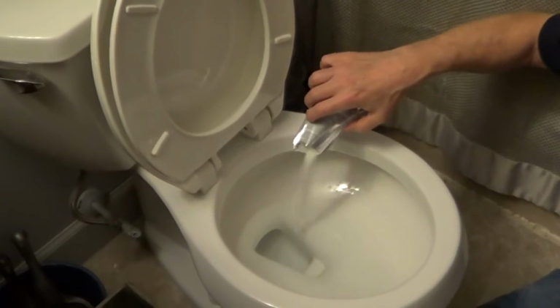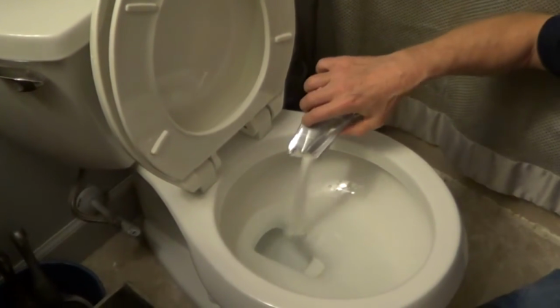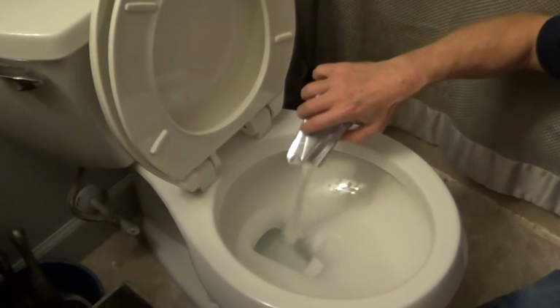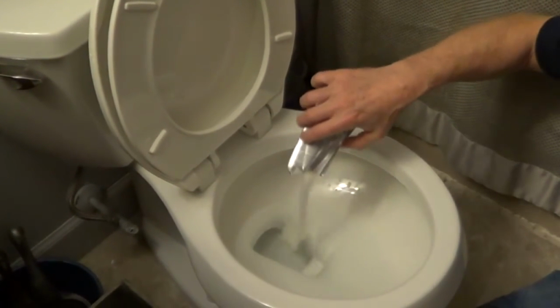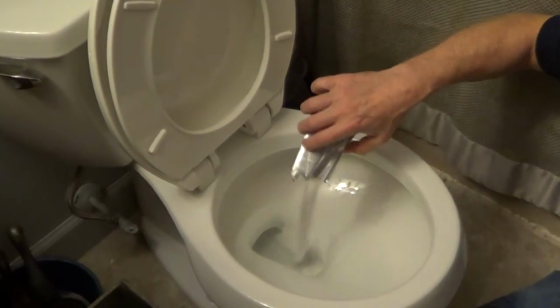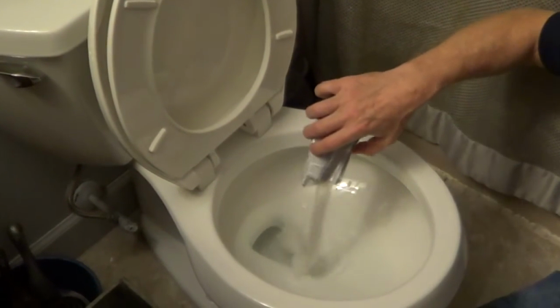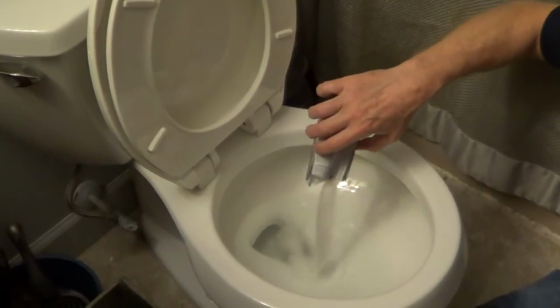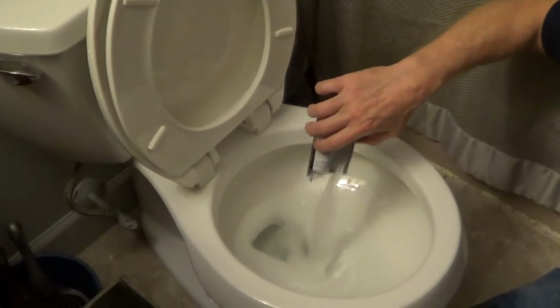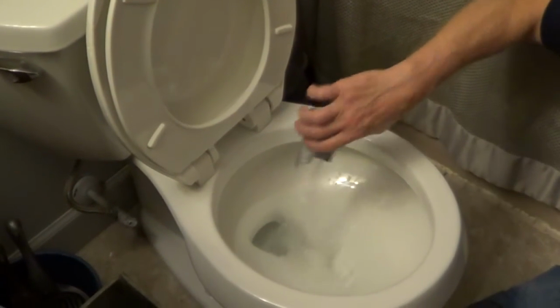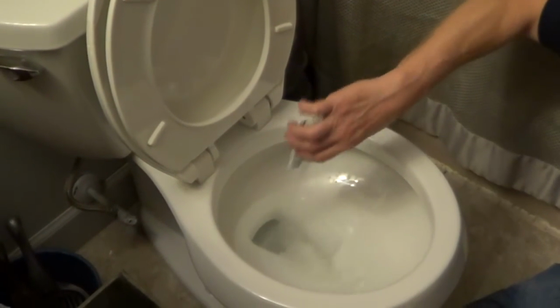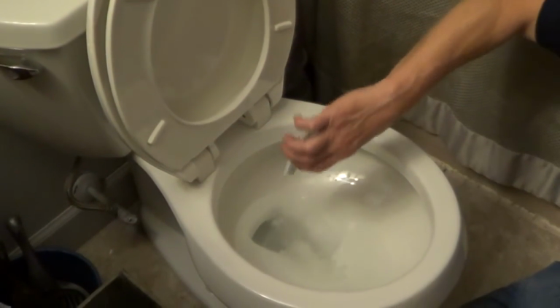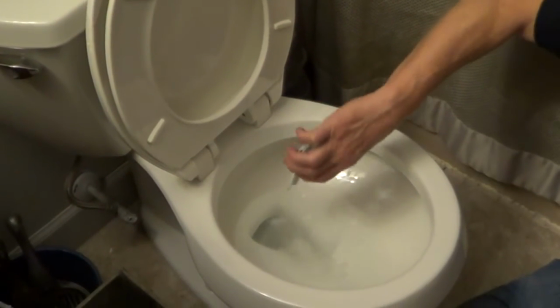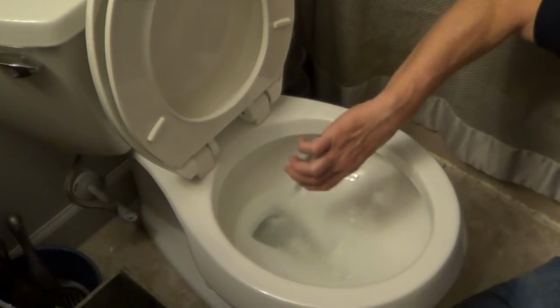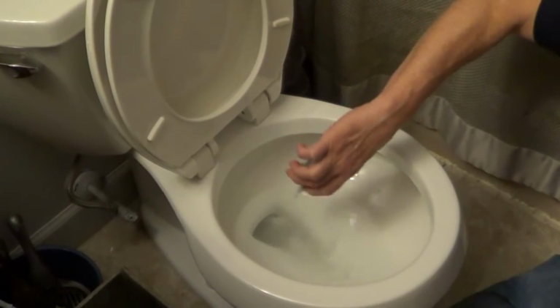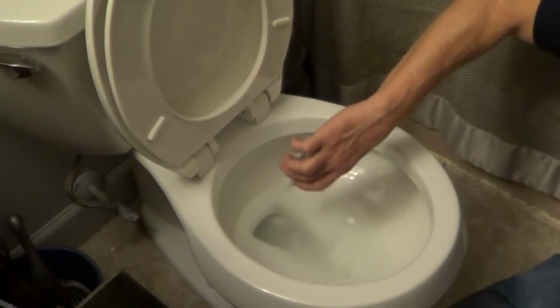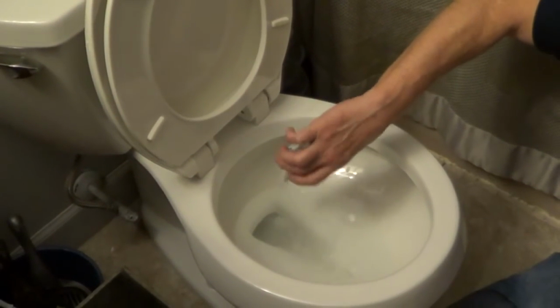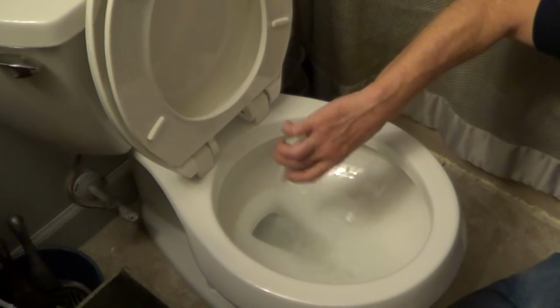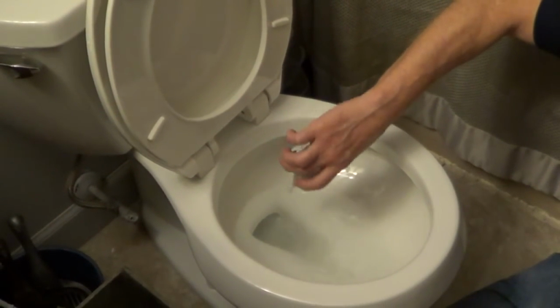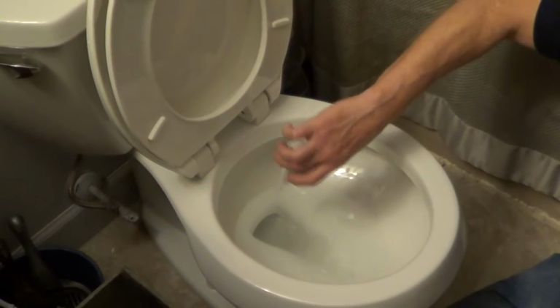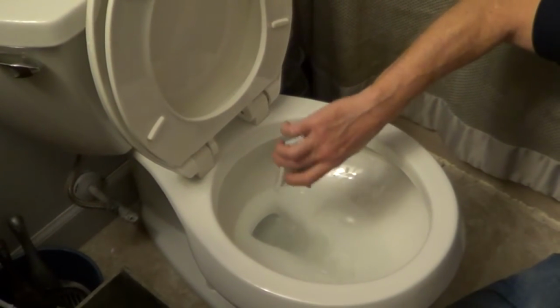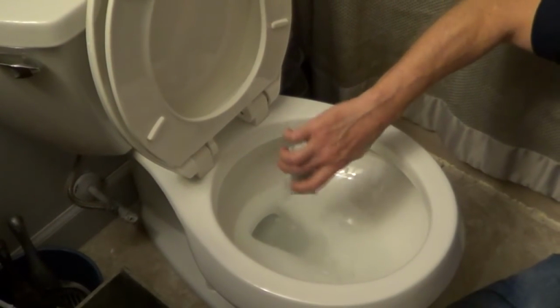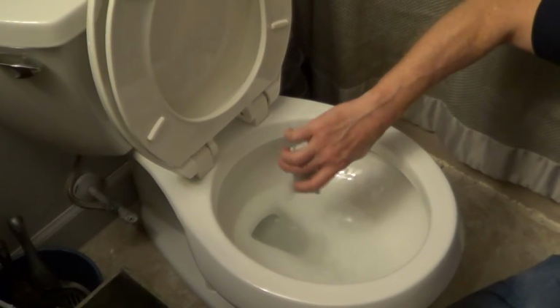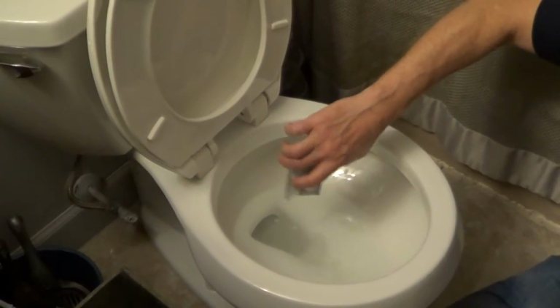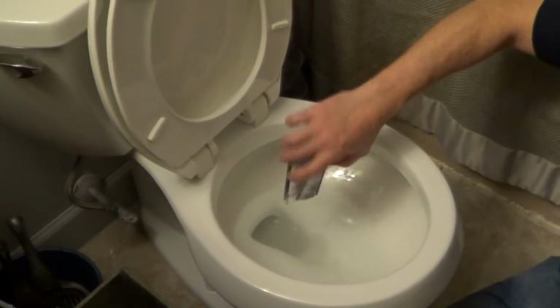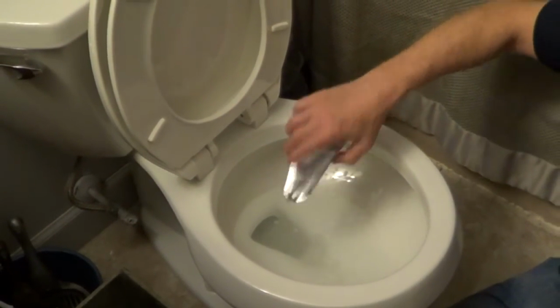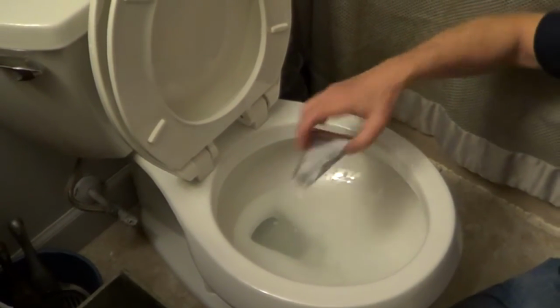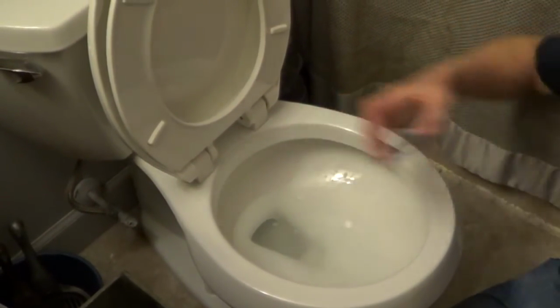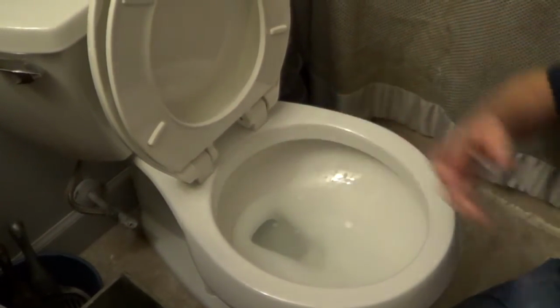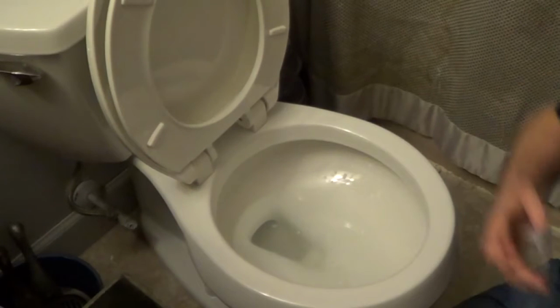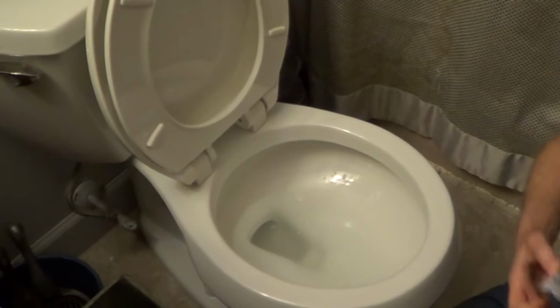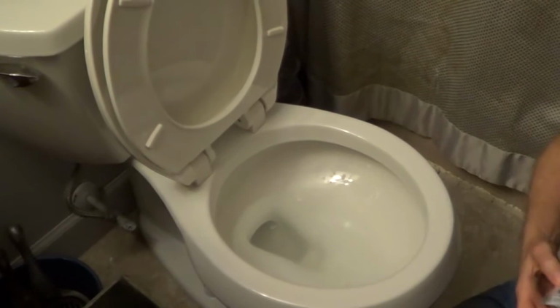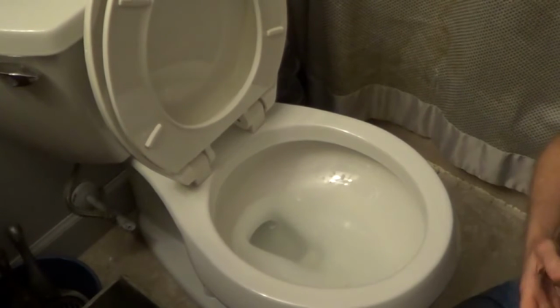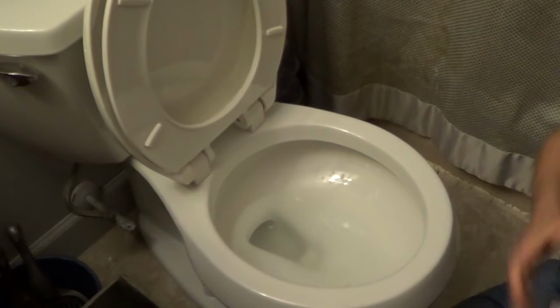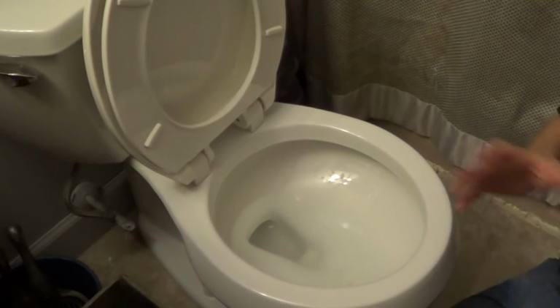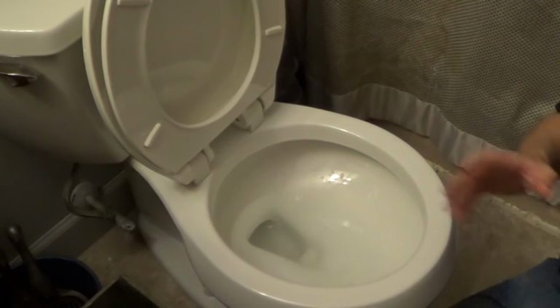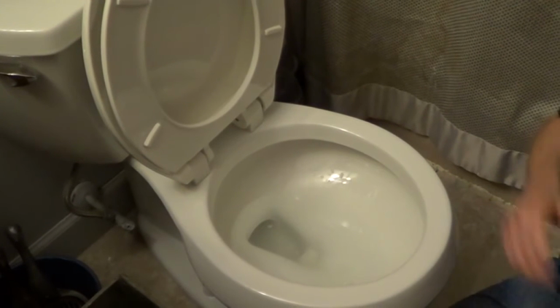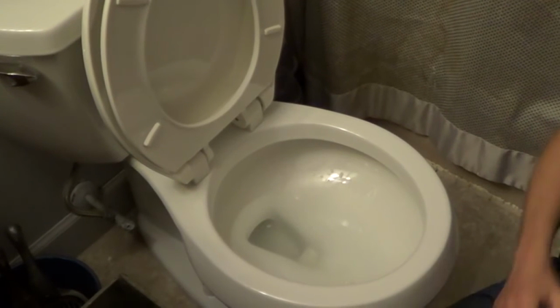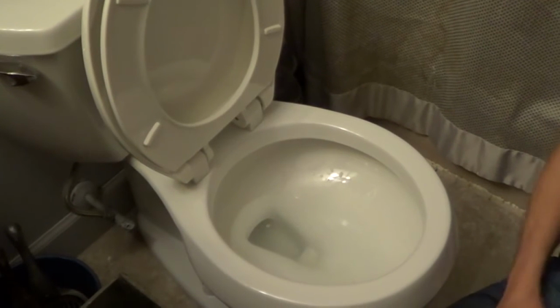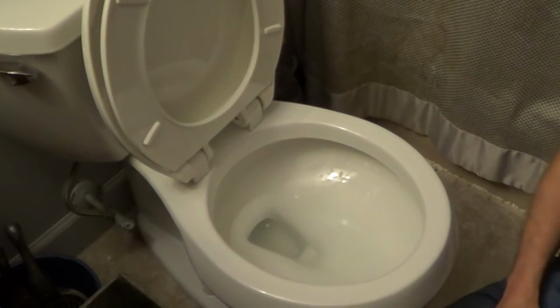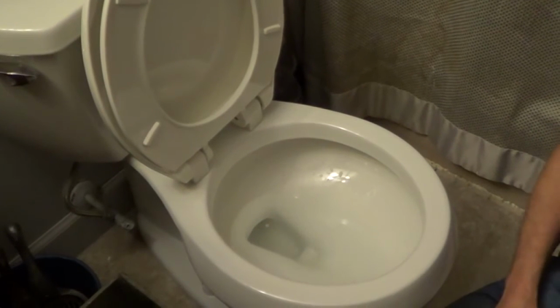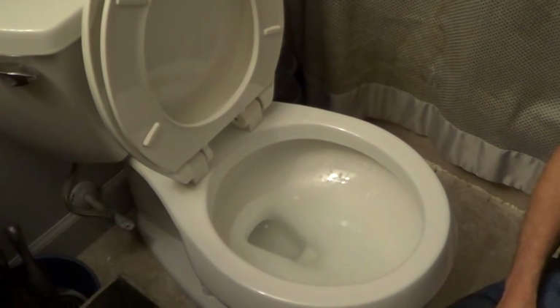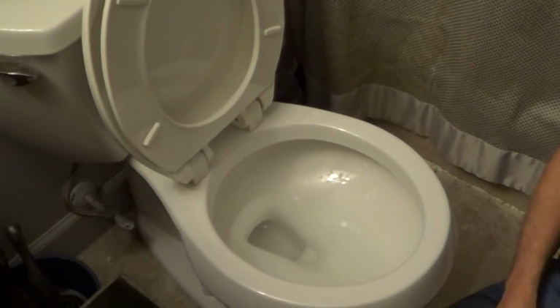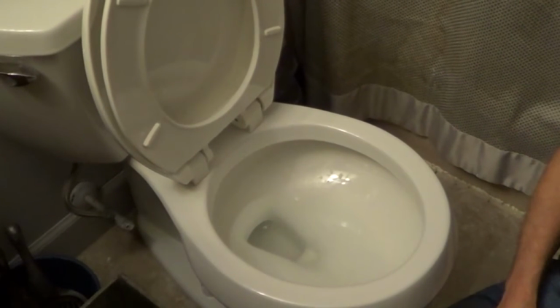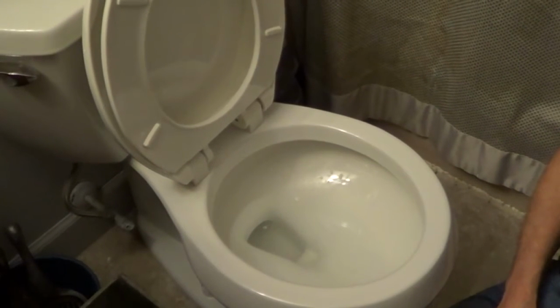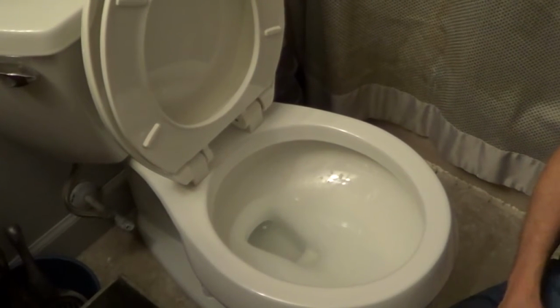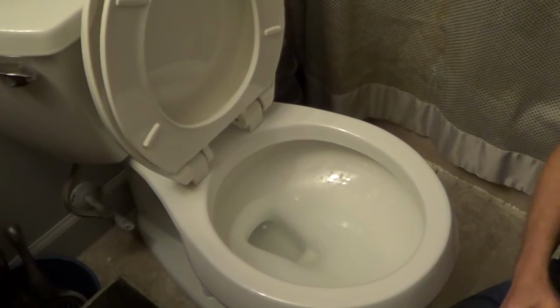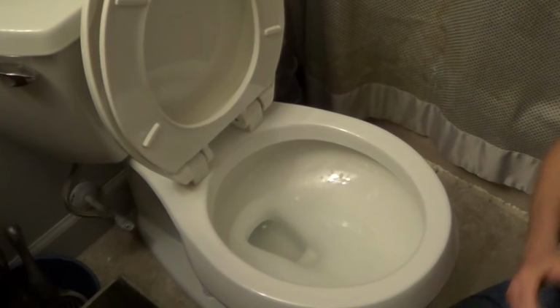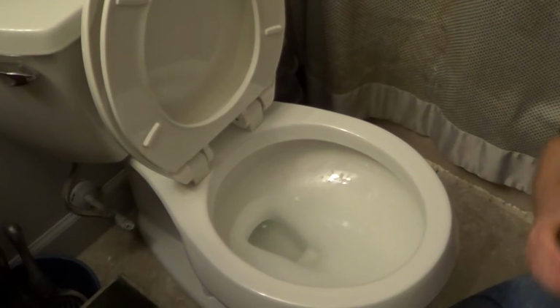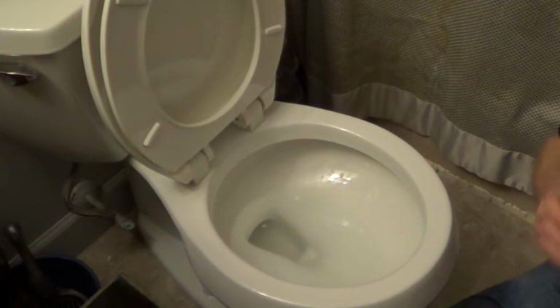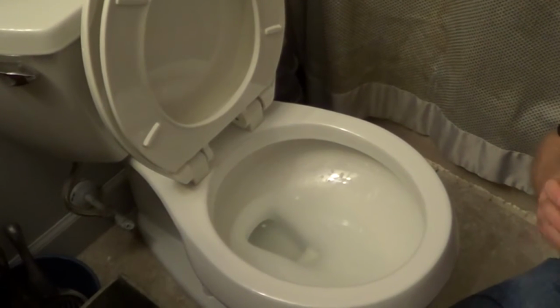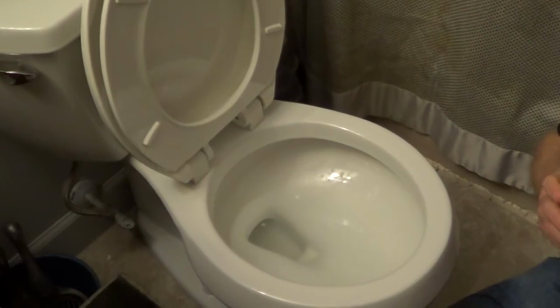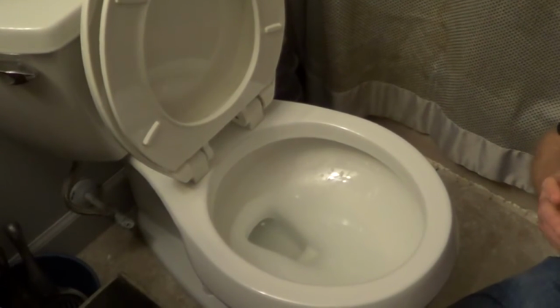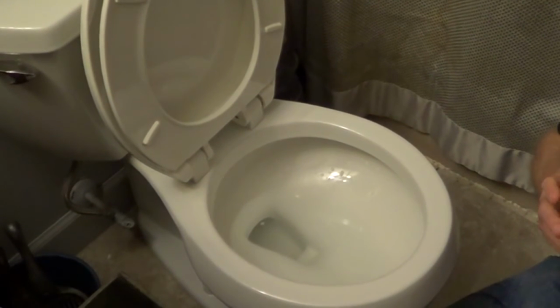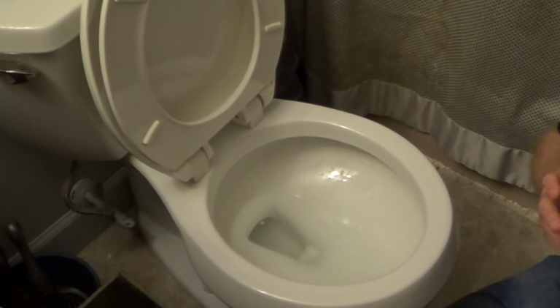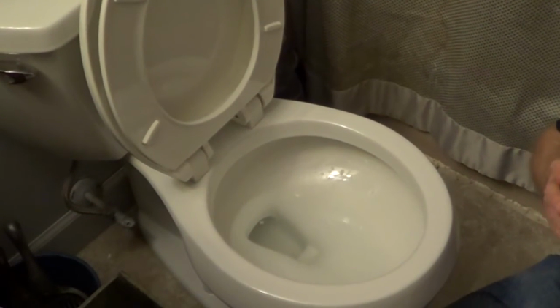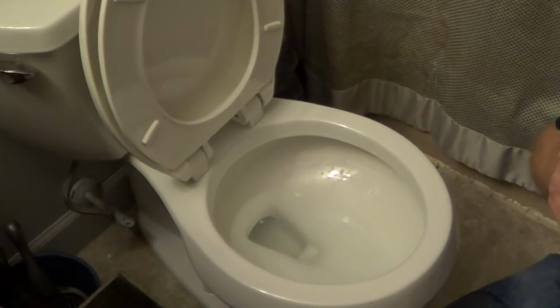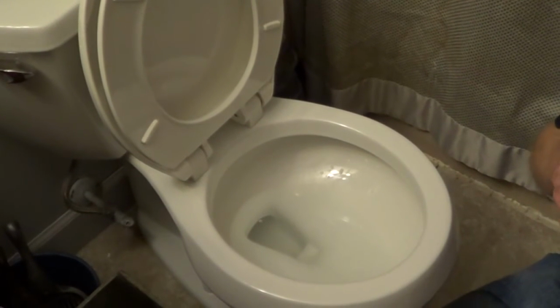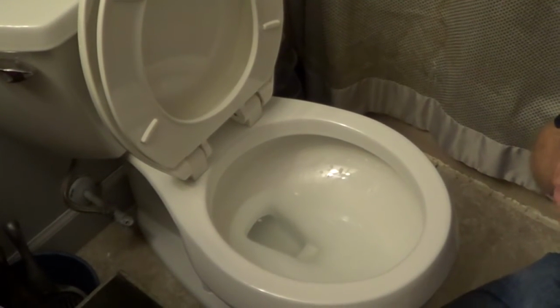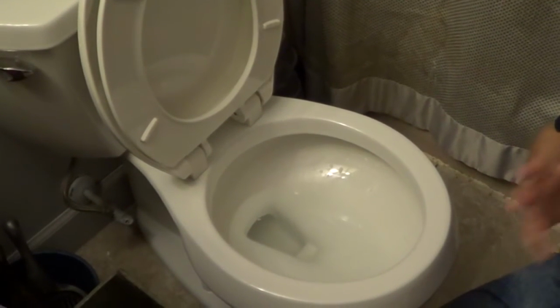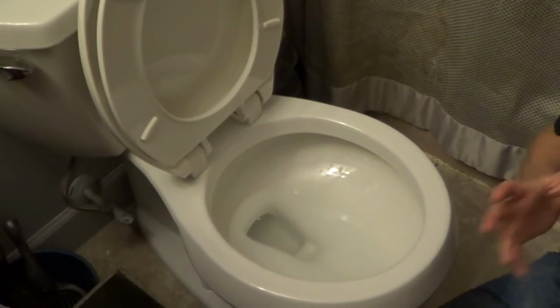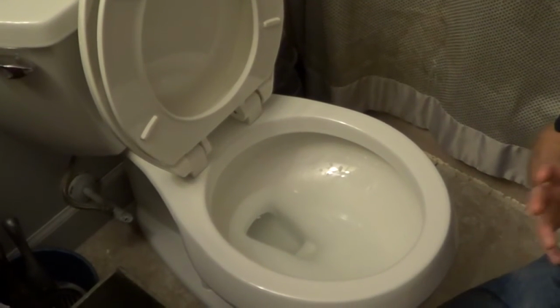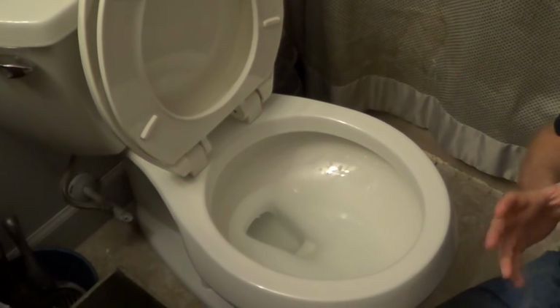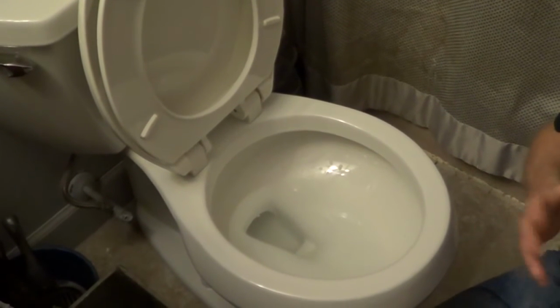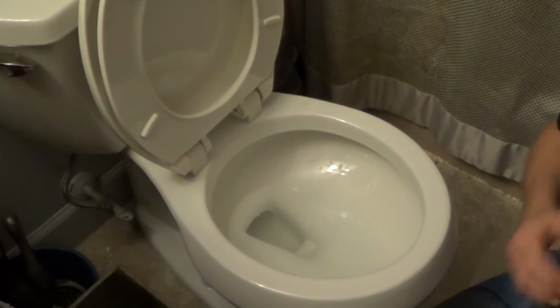All you have to do is pour it in and it's going to turn the water into a gel. We're going to let this set for about four minutes.